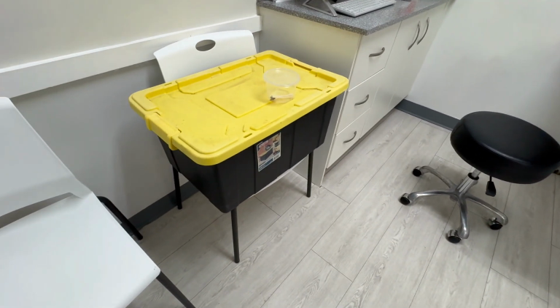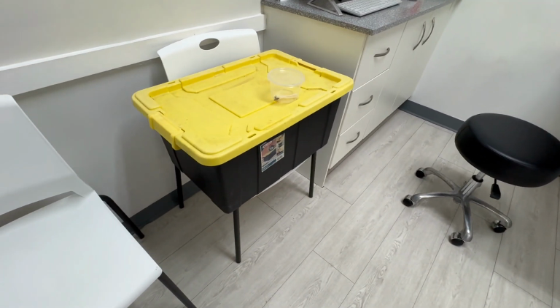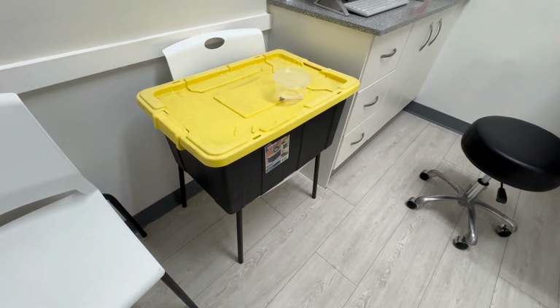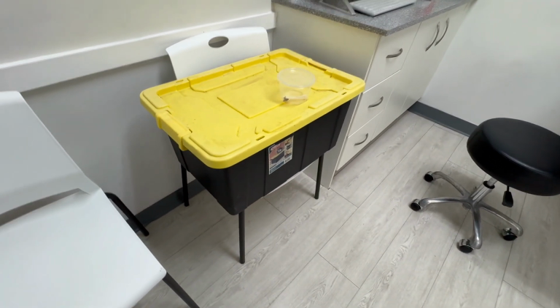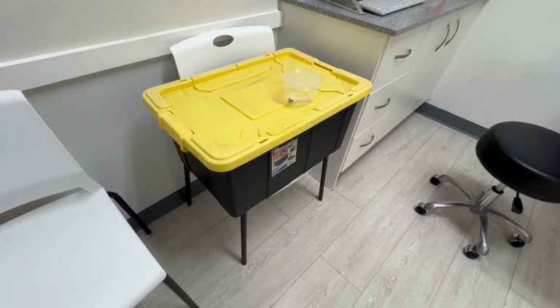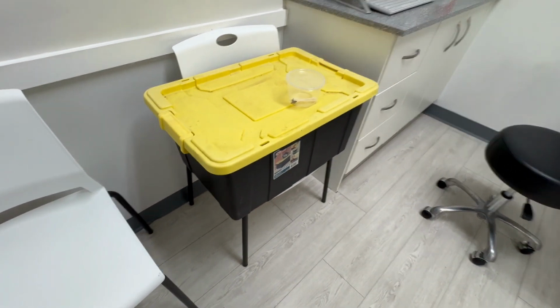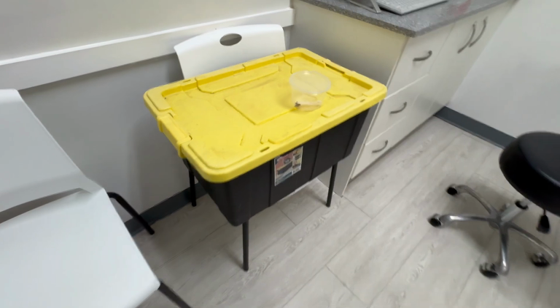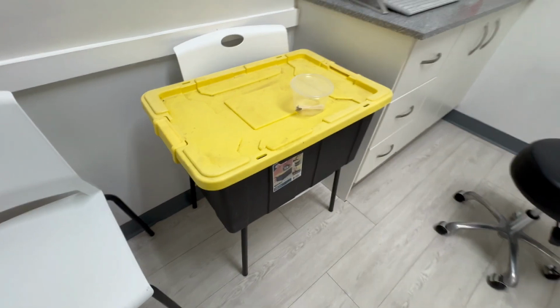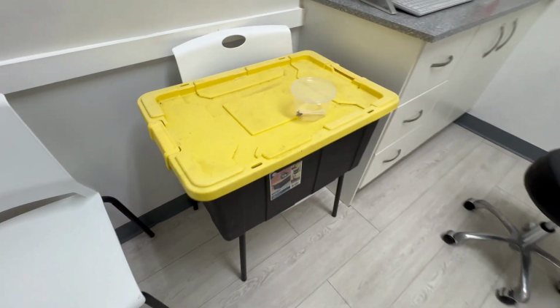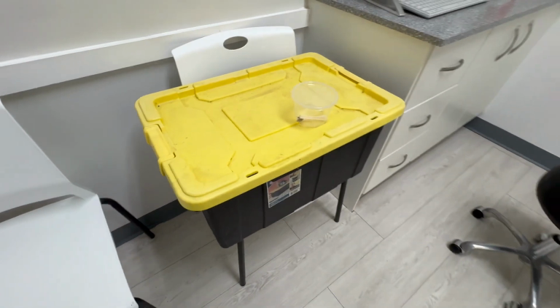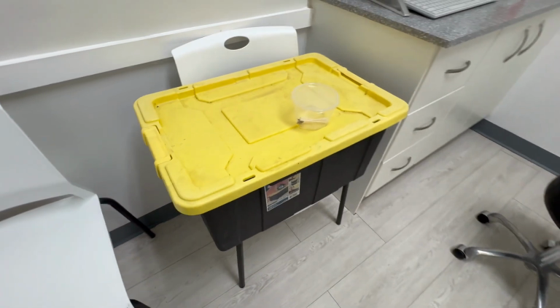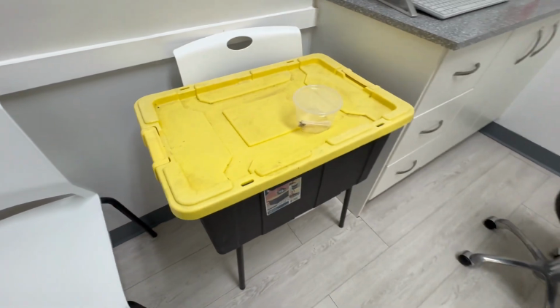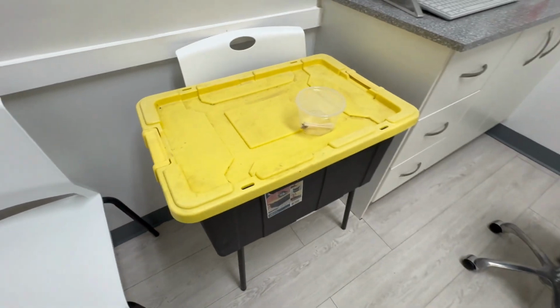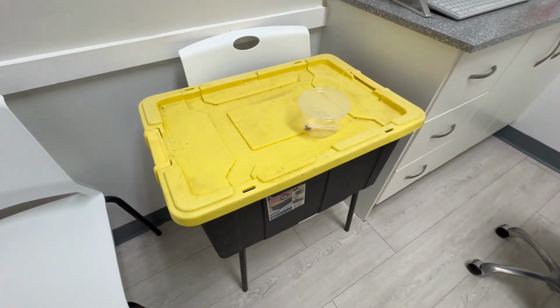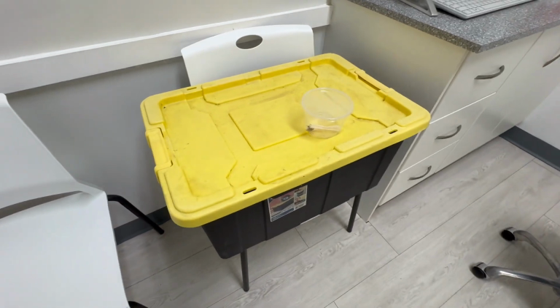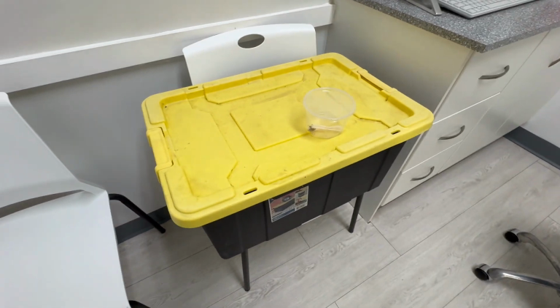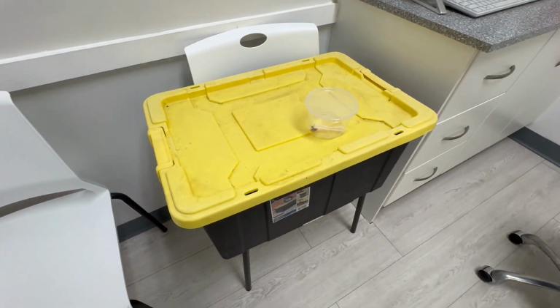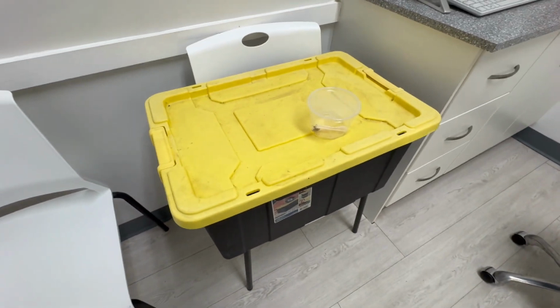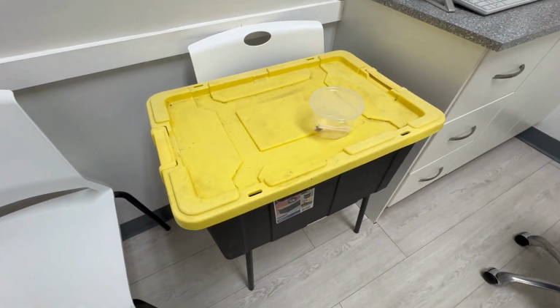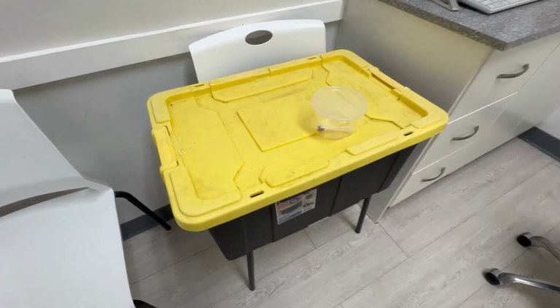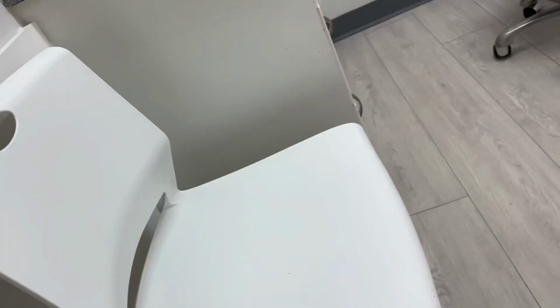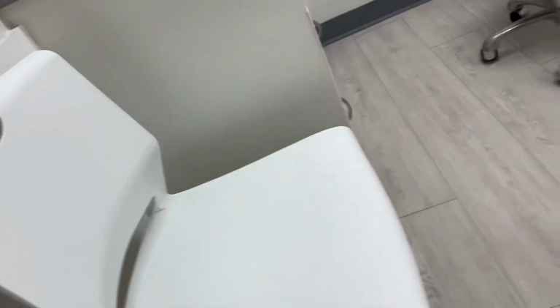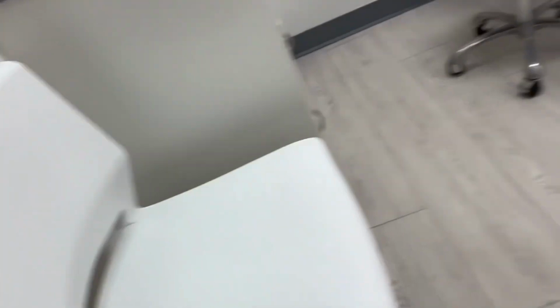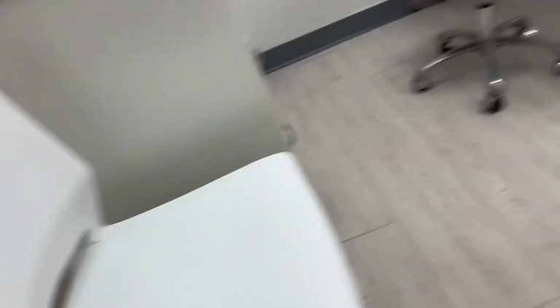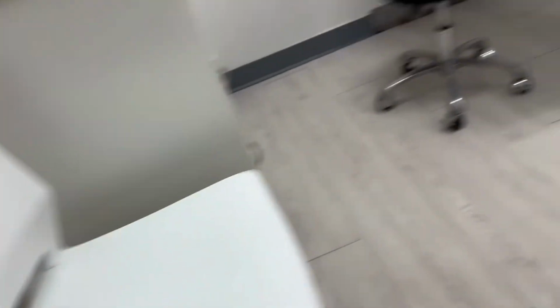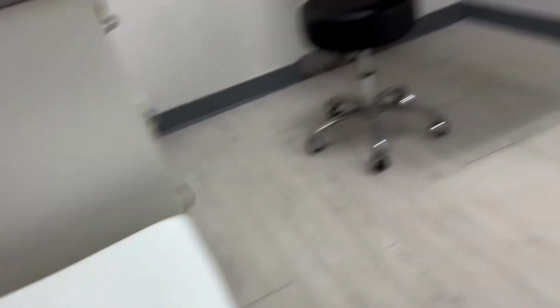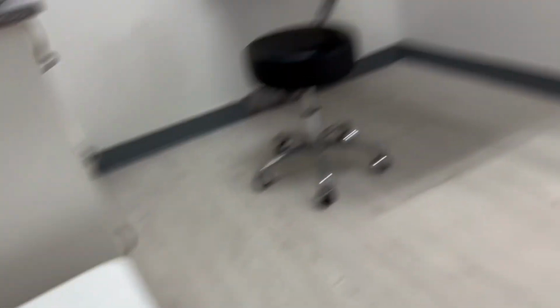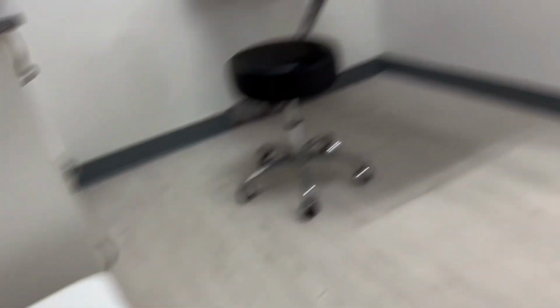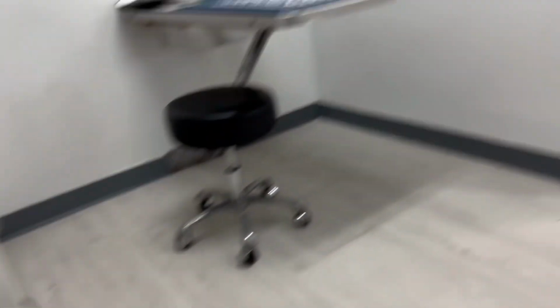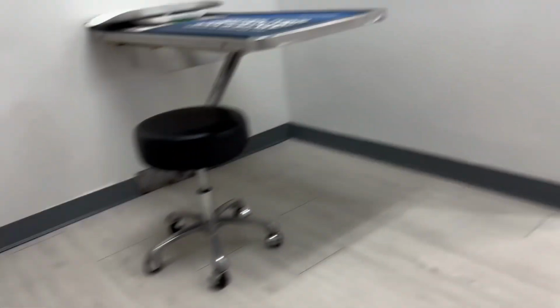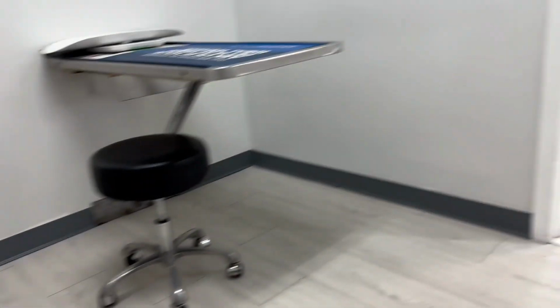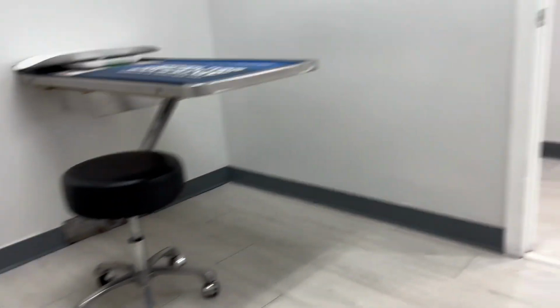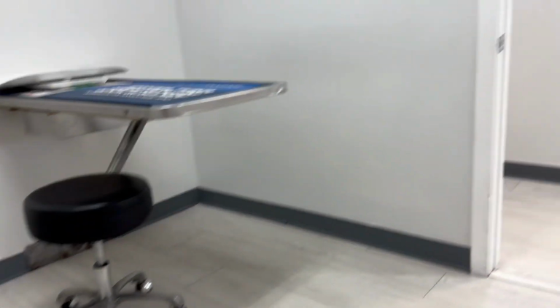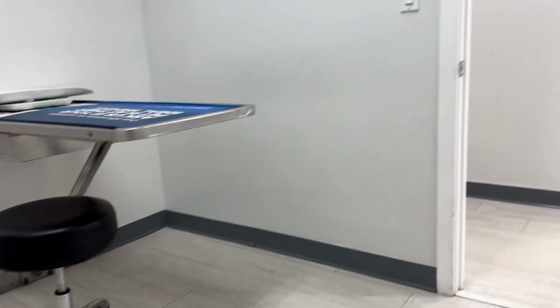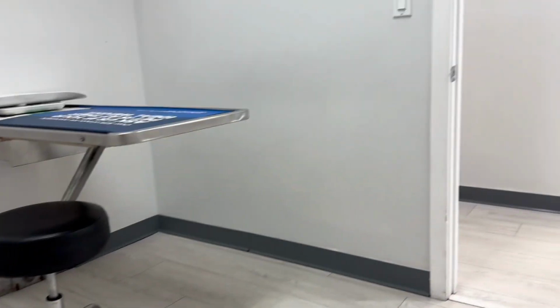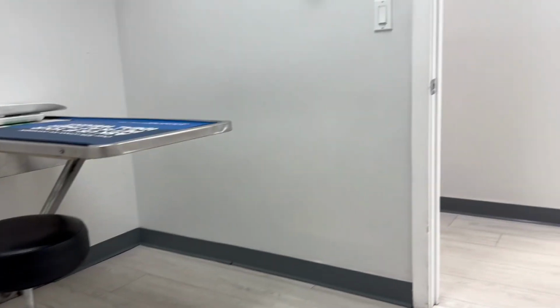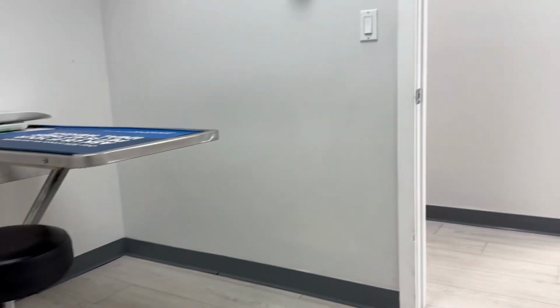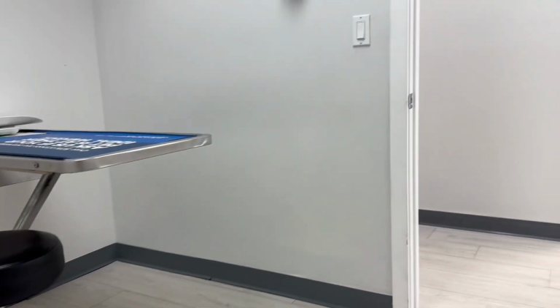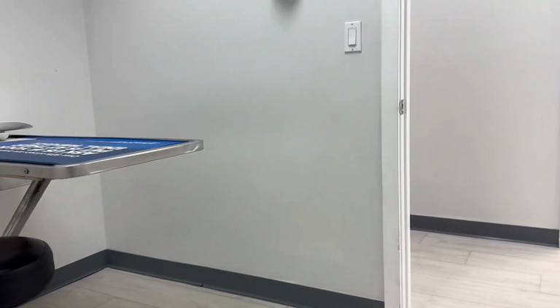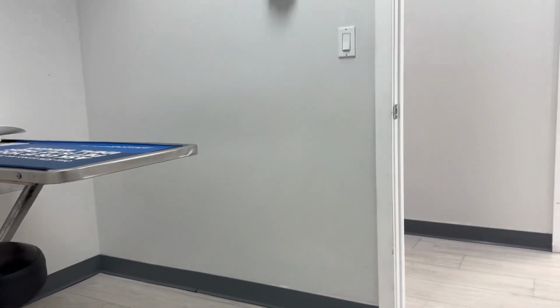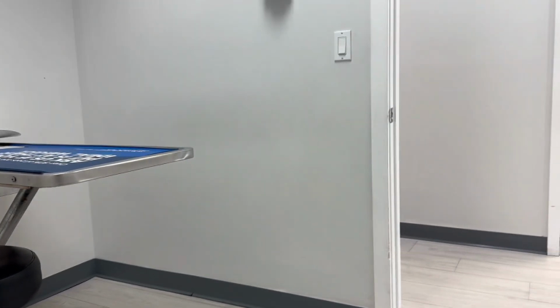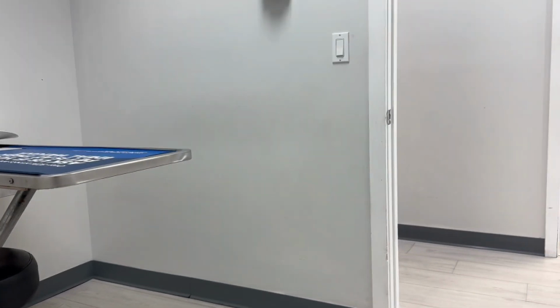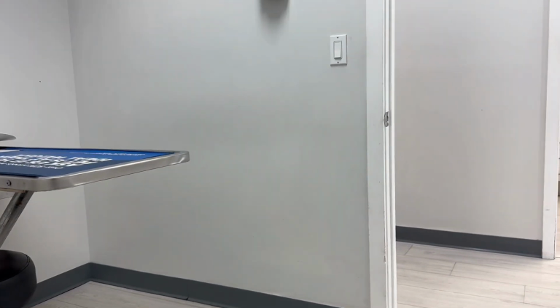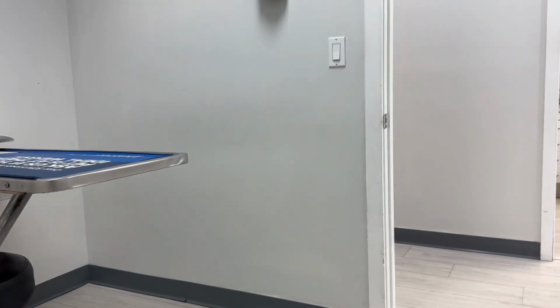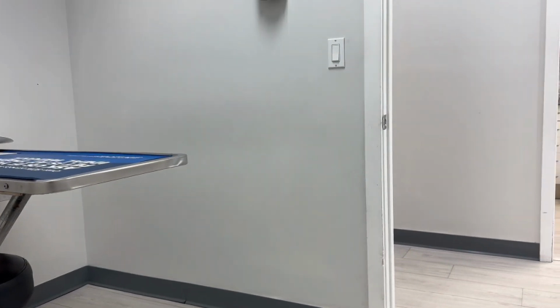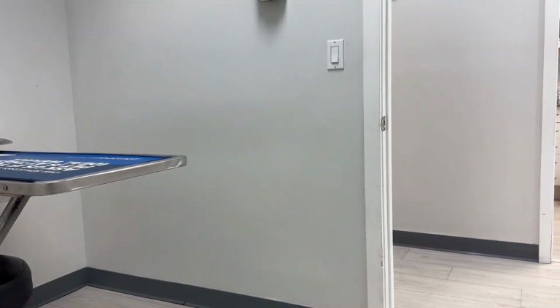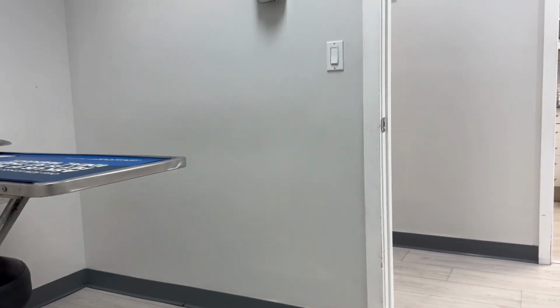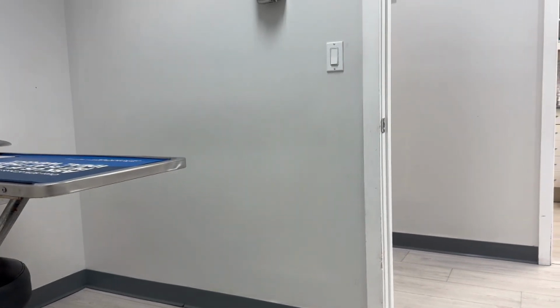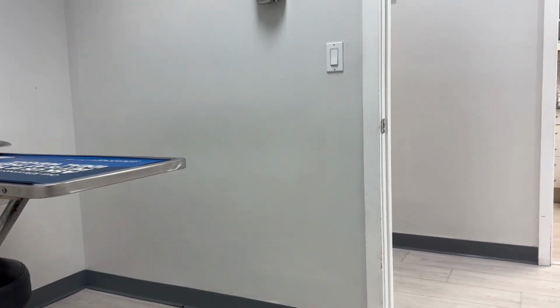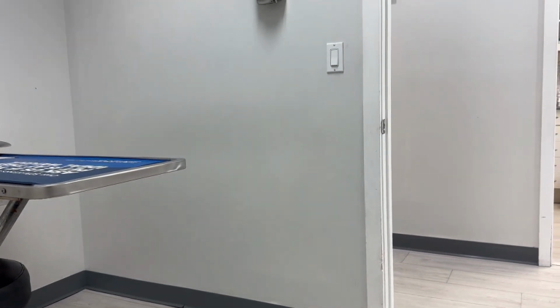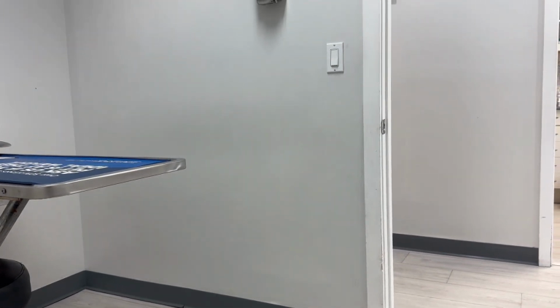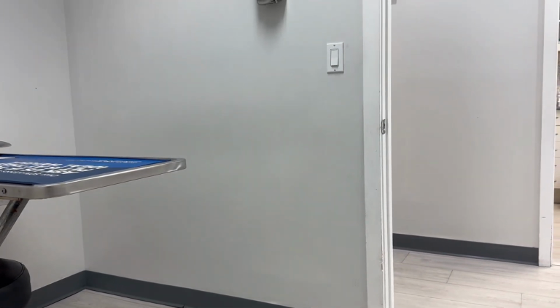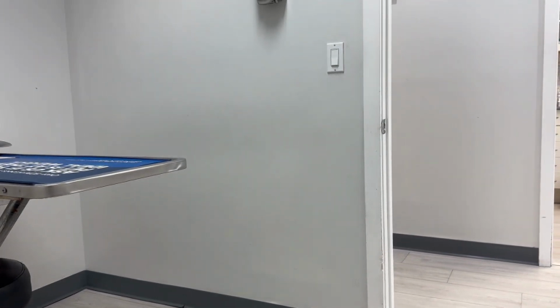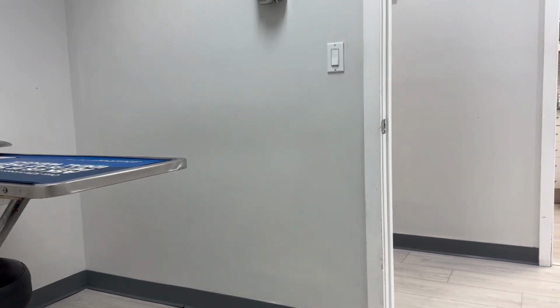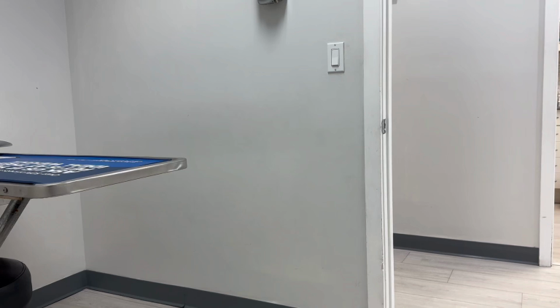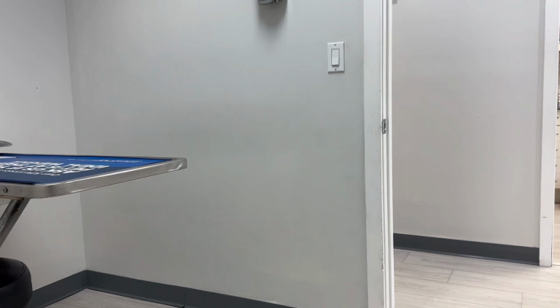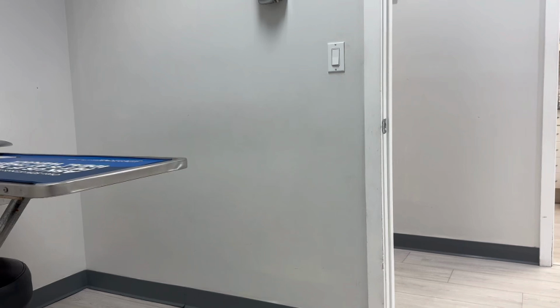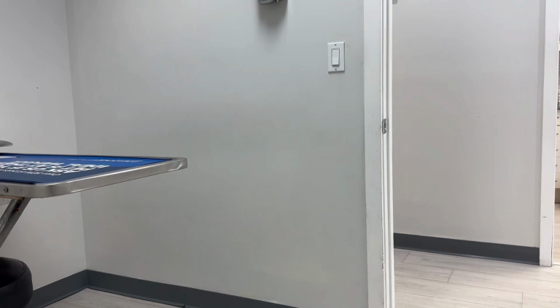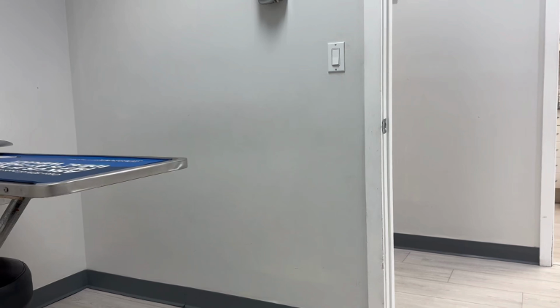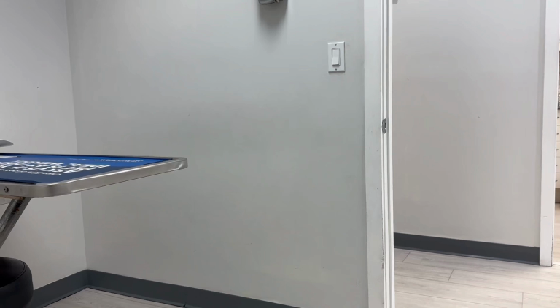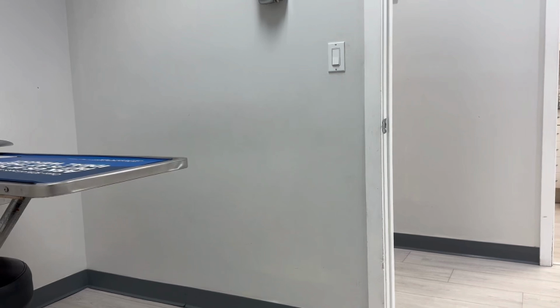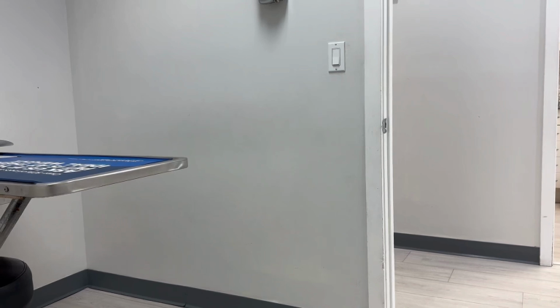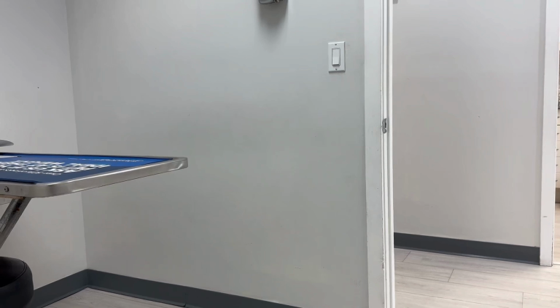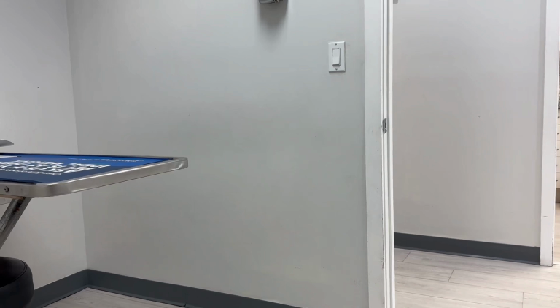Just waiting on the vet — they took my monitor to the back room to check him and his fecal sample. They're also going to come back in and teach me how to give my lizard a shot.